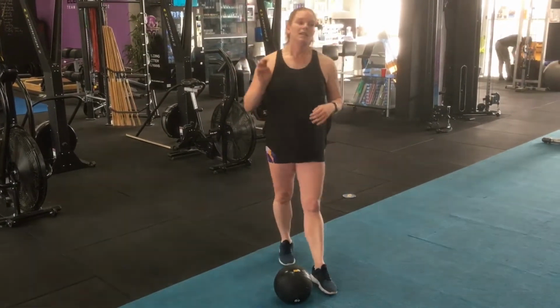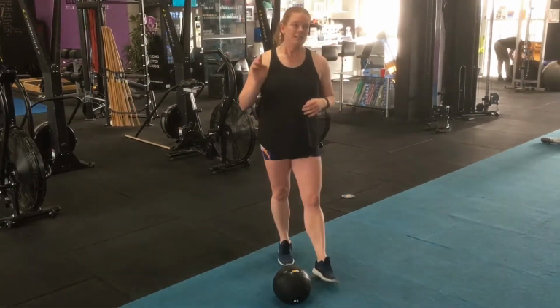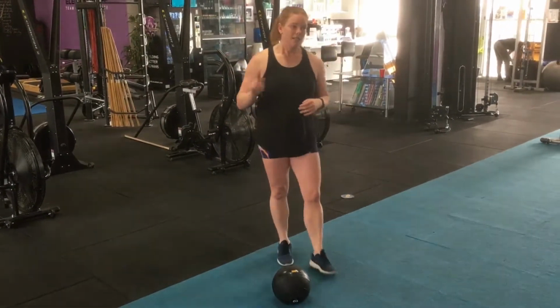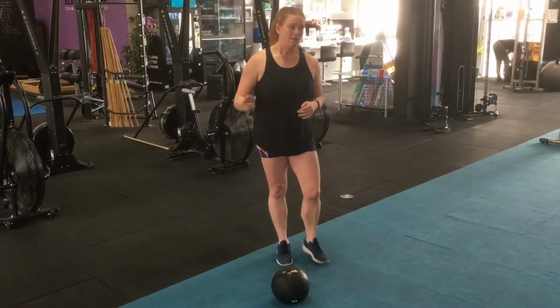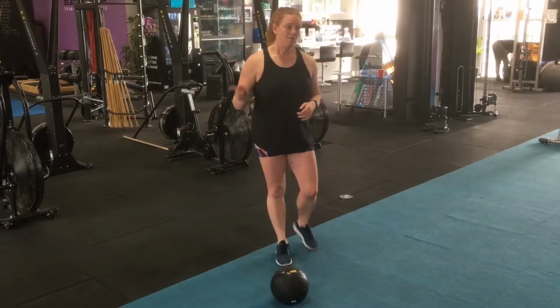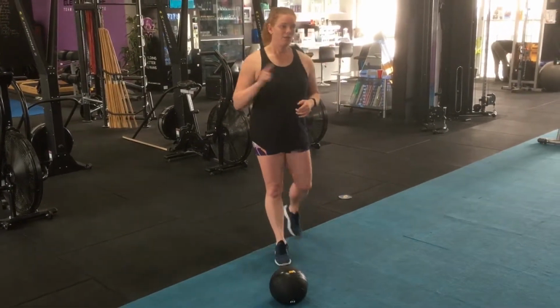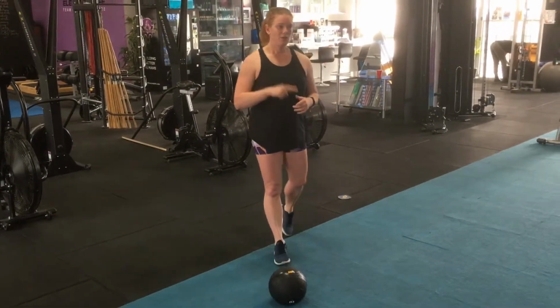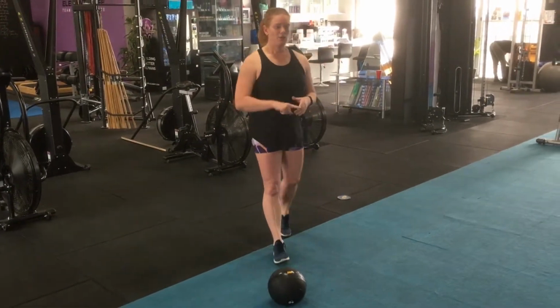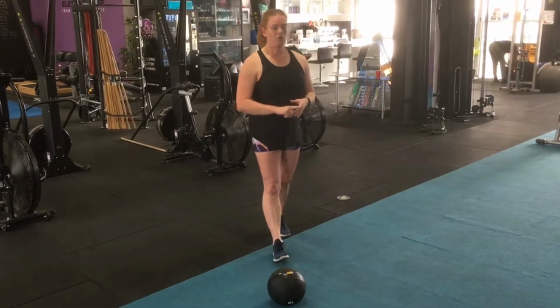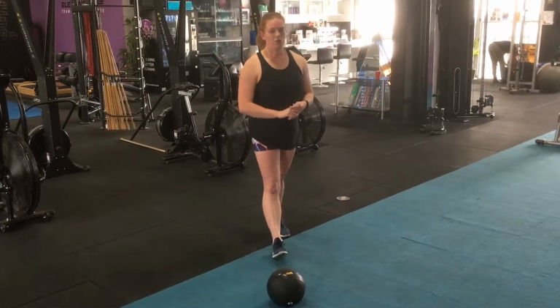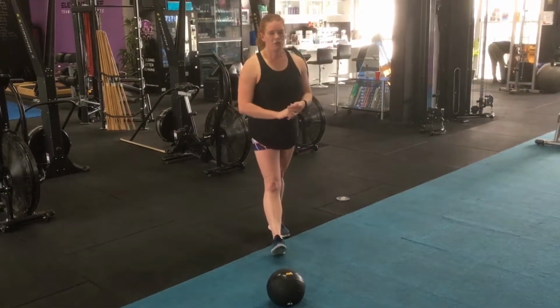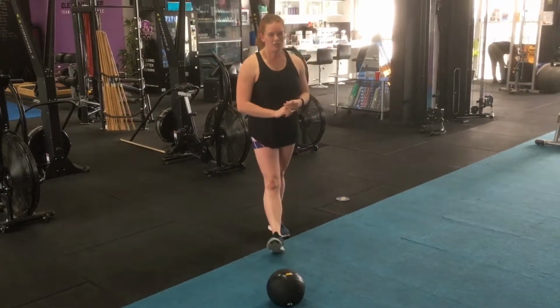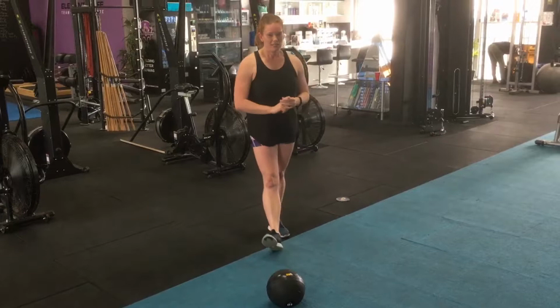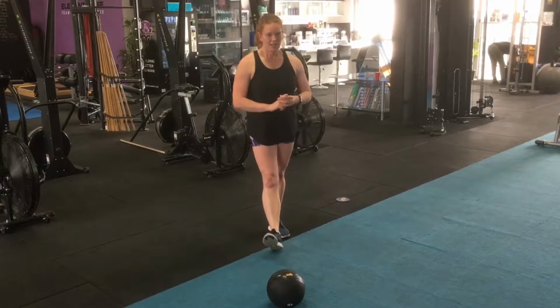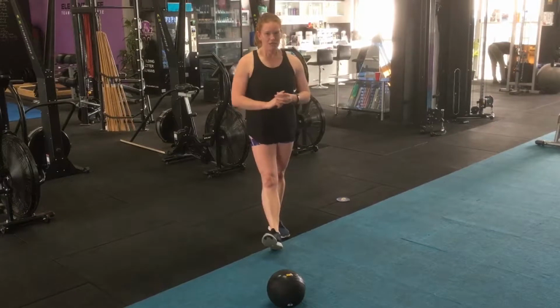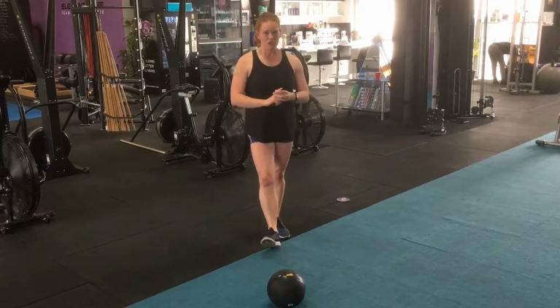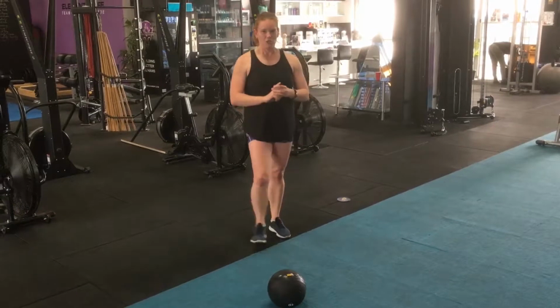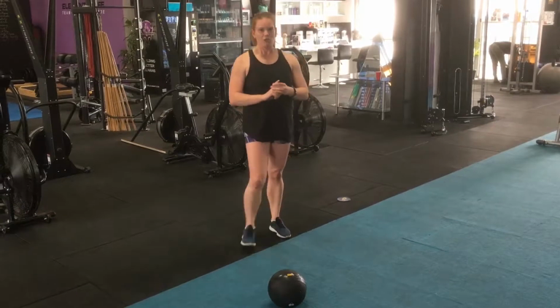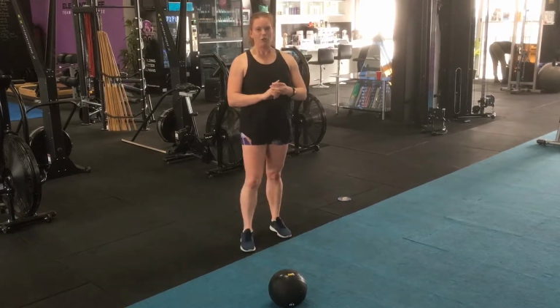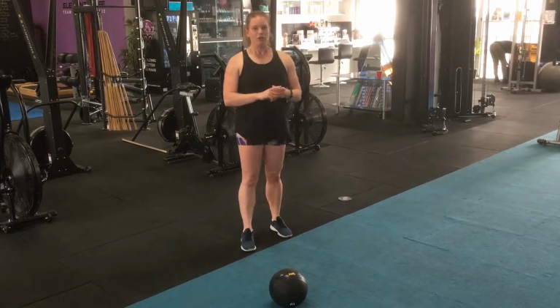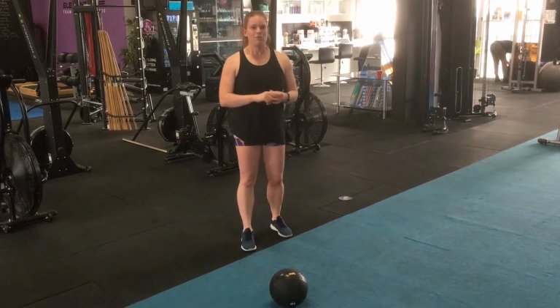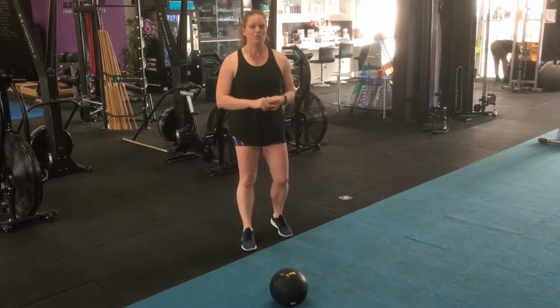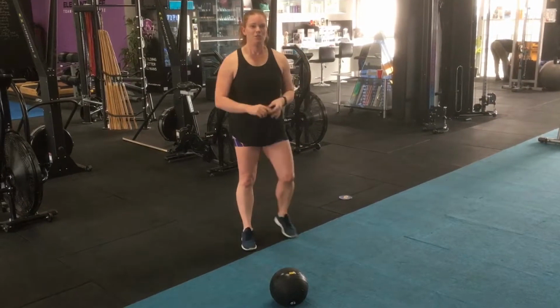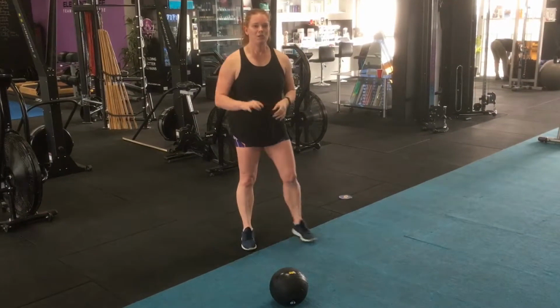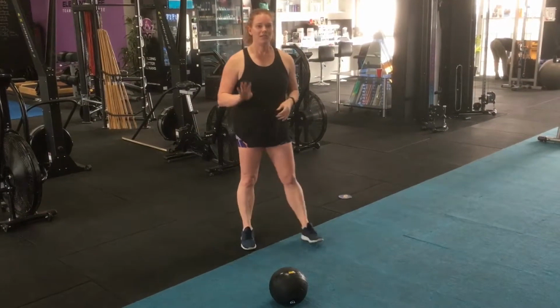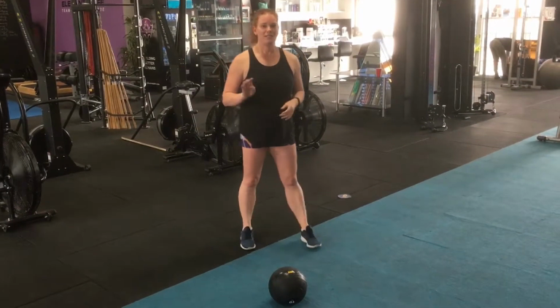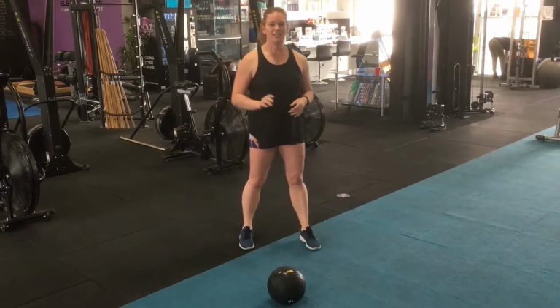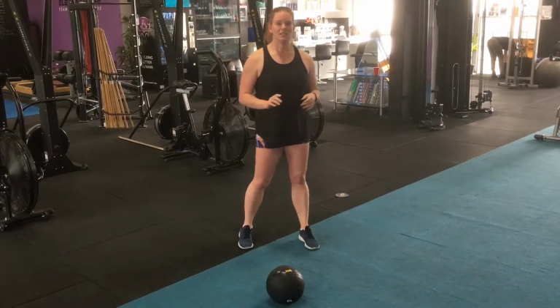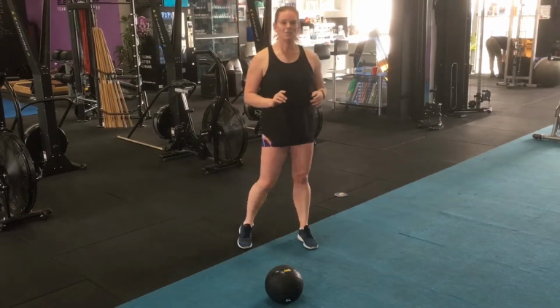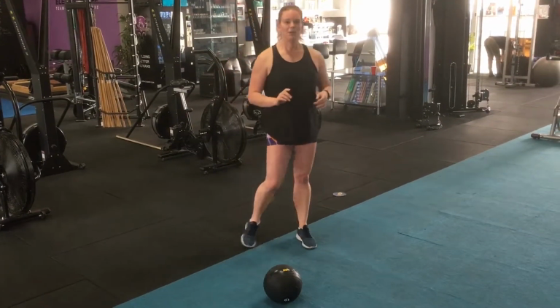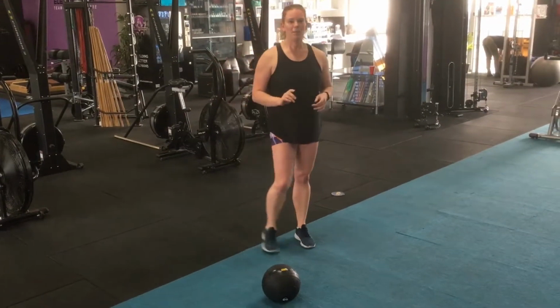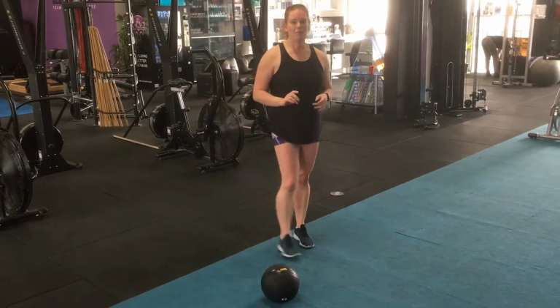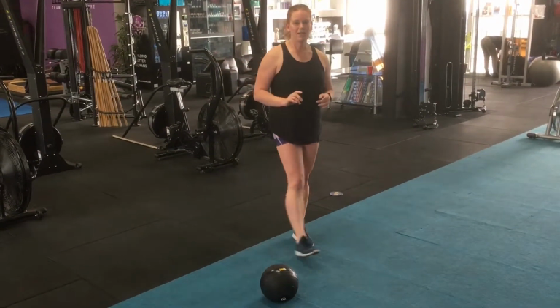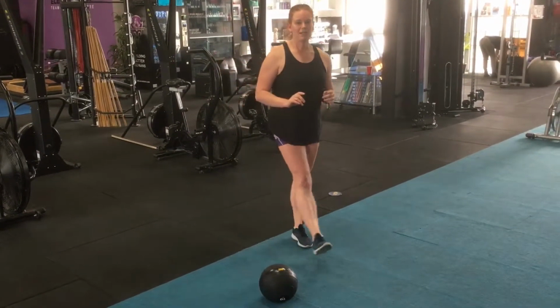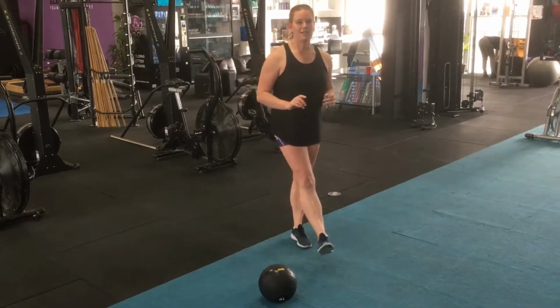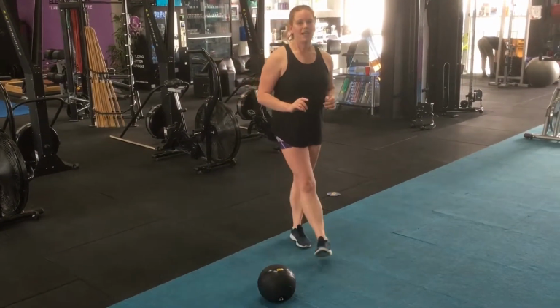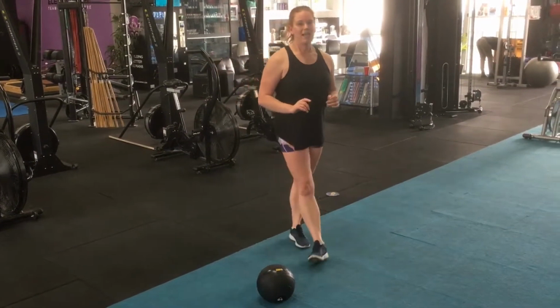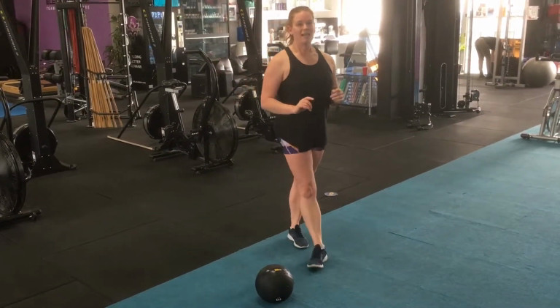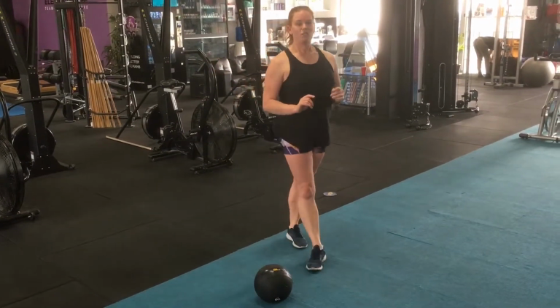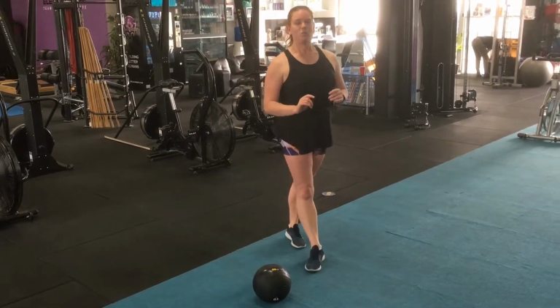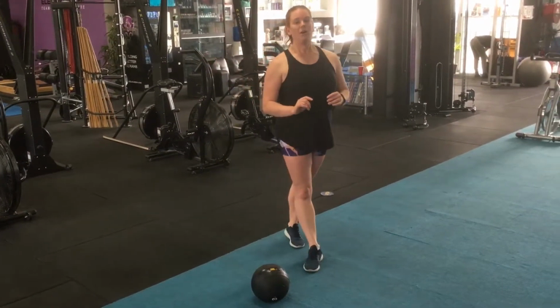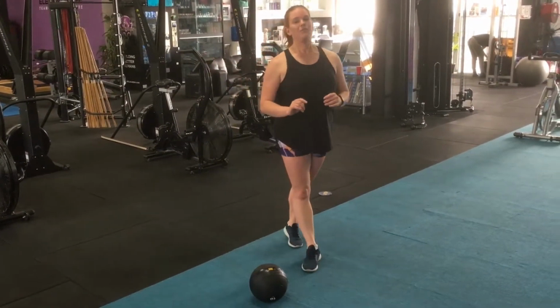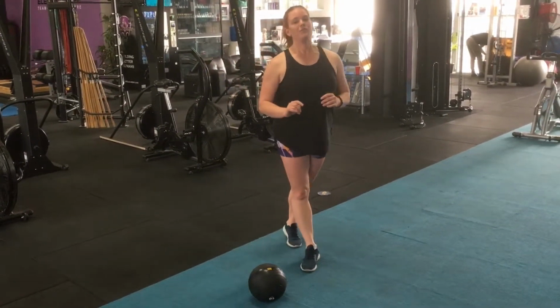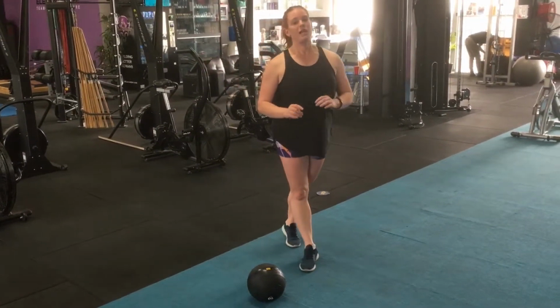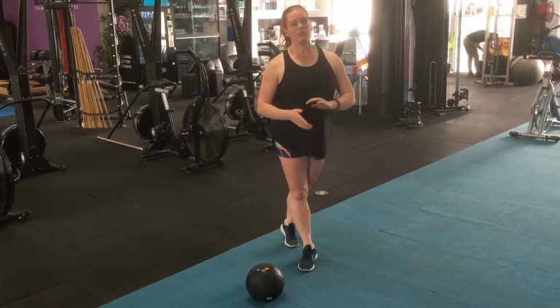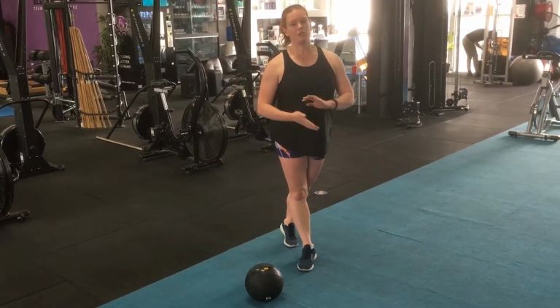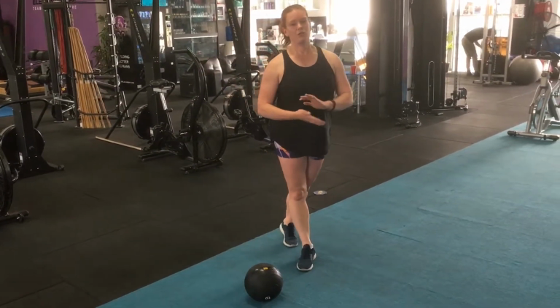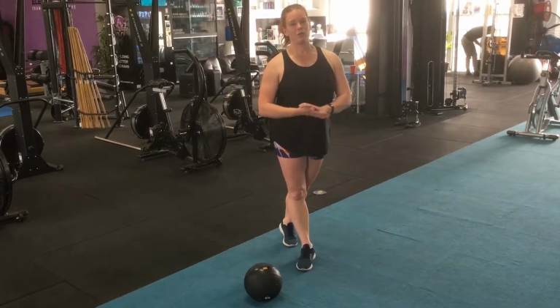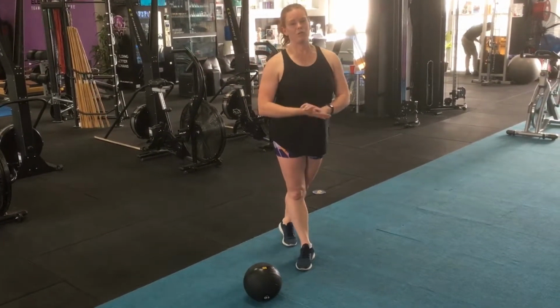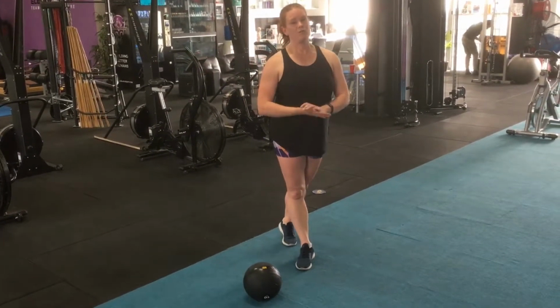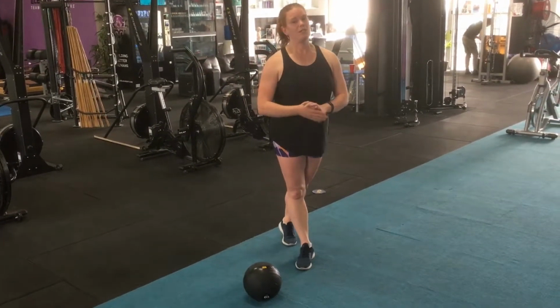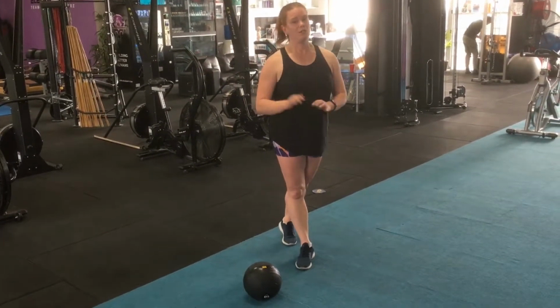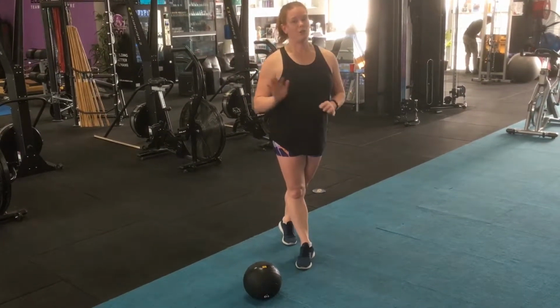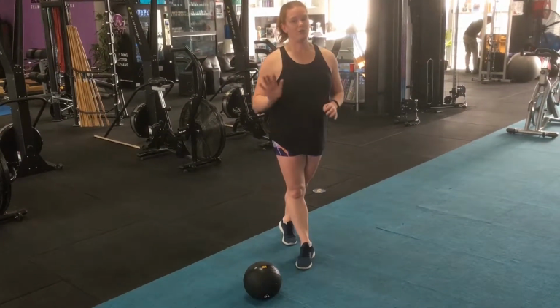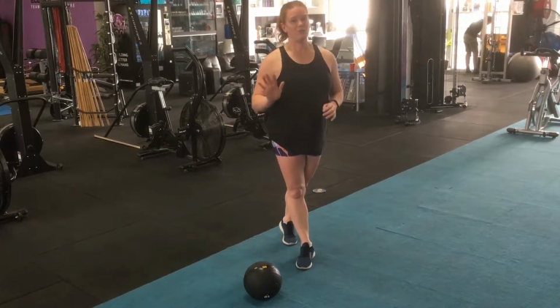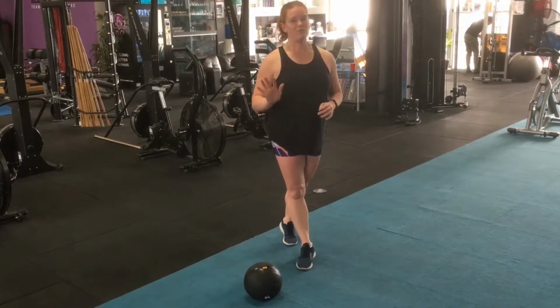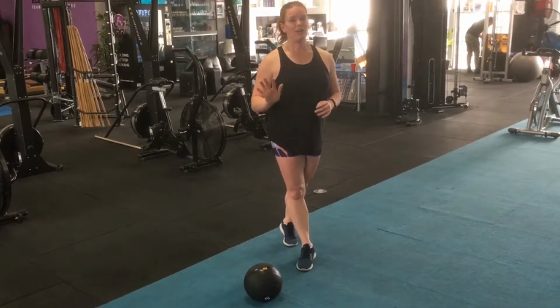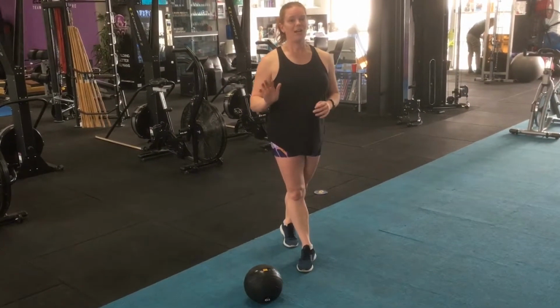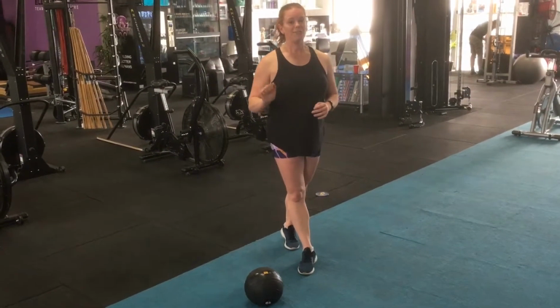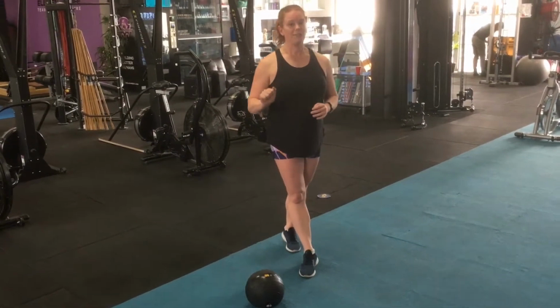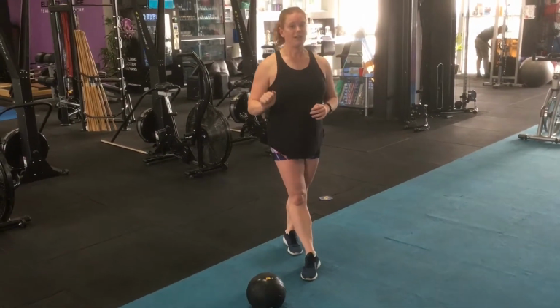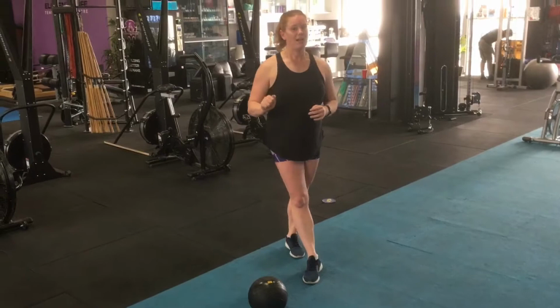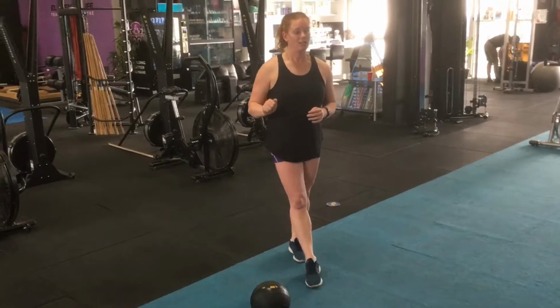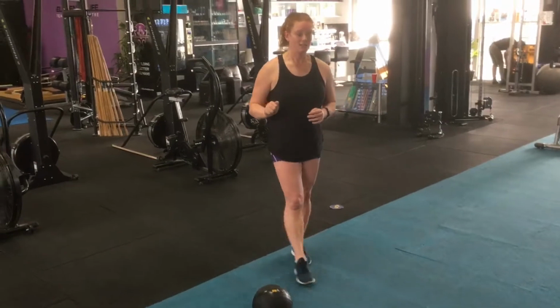Same deal with your third station. You're going to be doing six burpees and 12 touch-throughs. You're going five rounds.